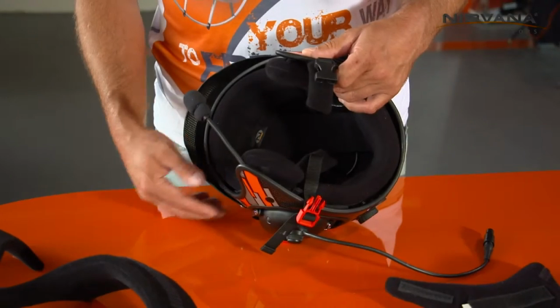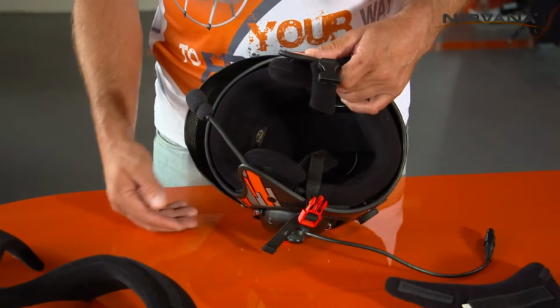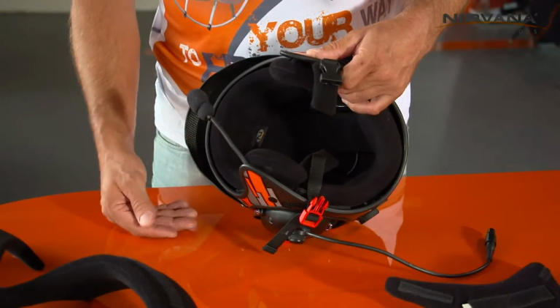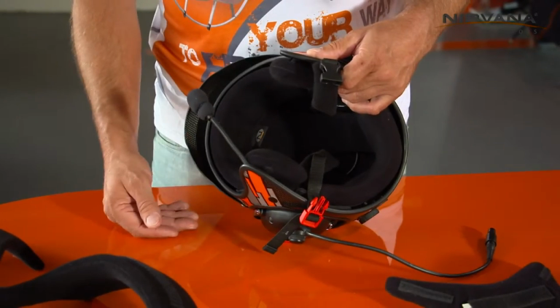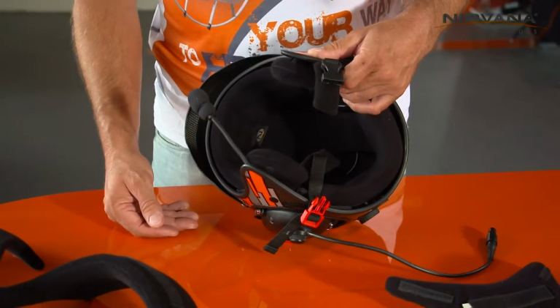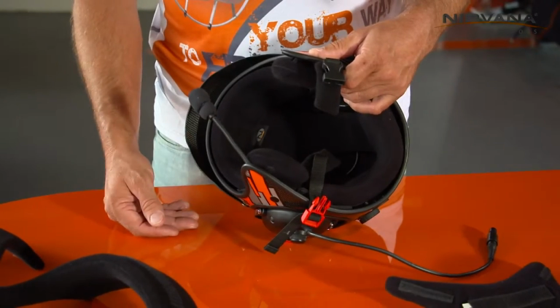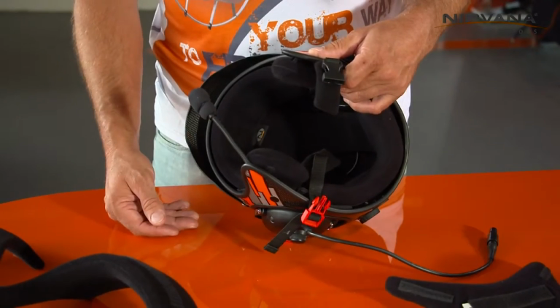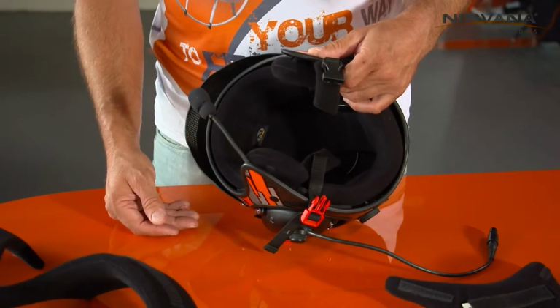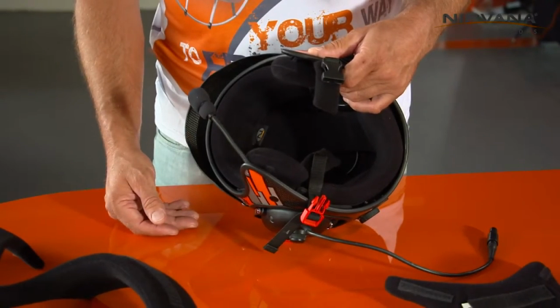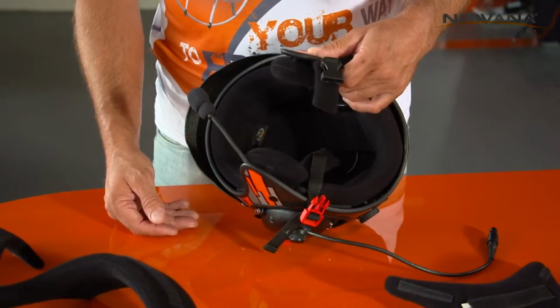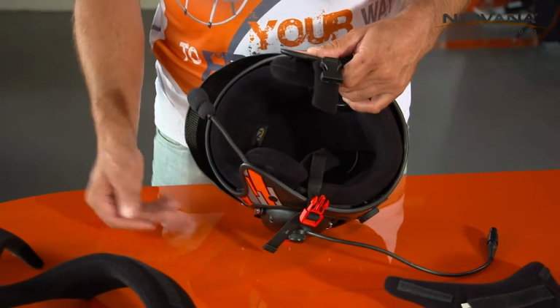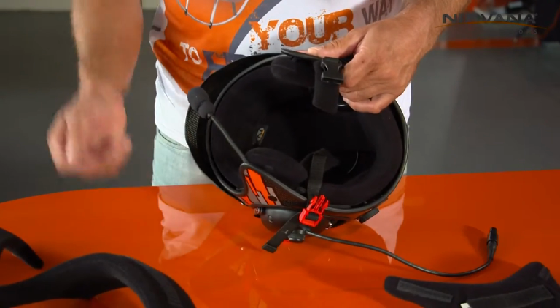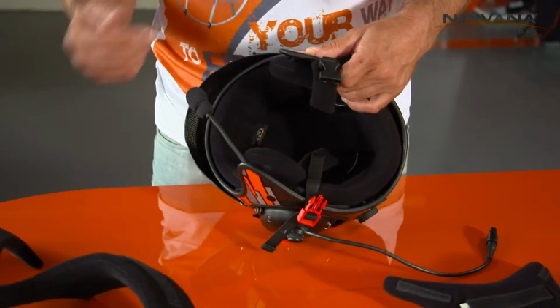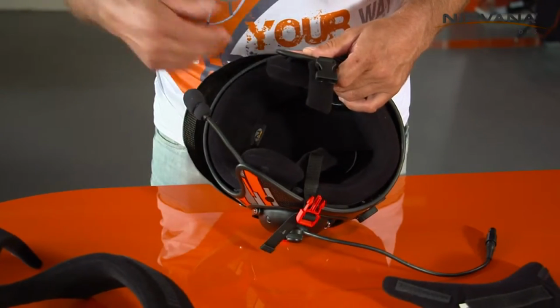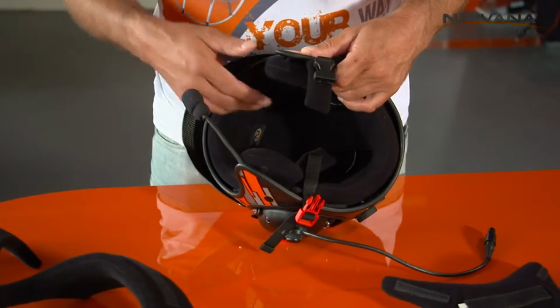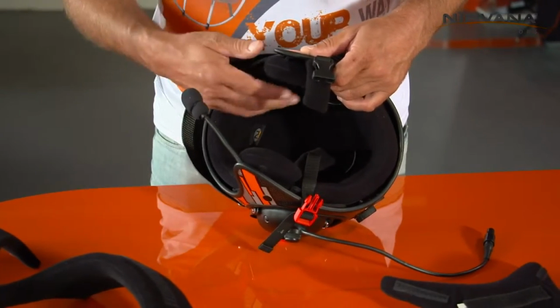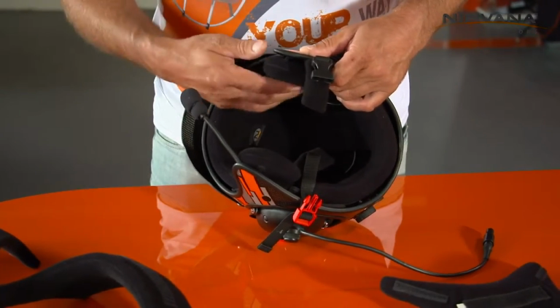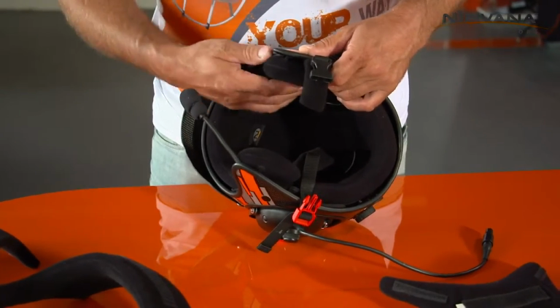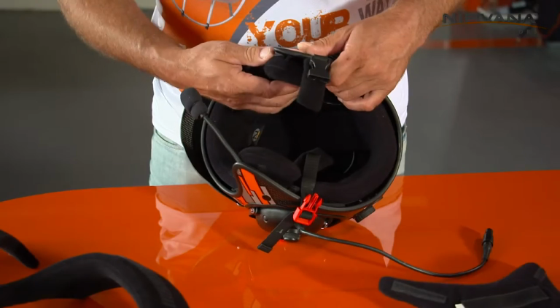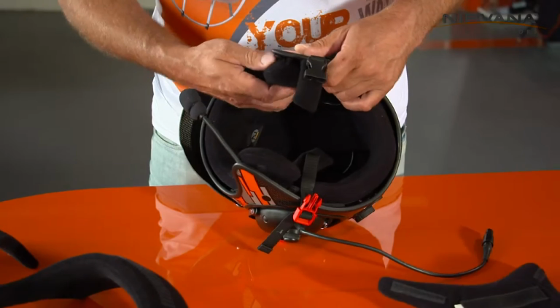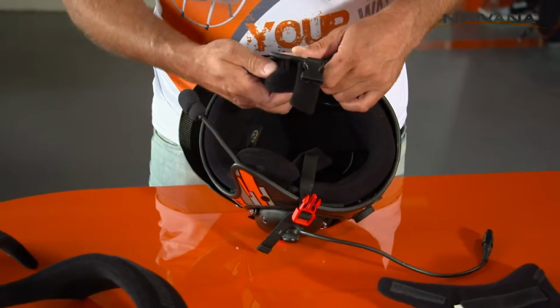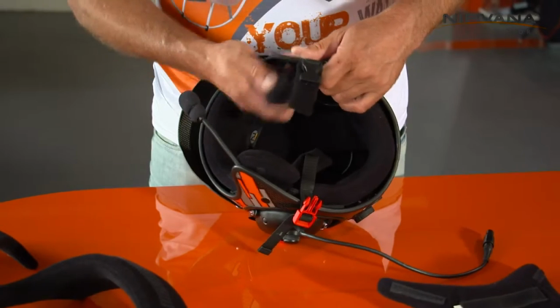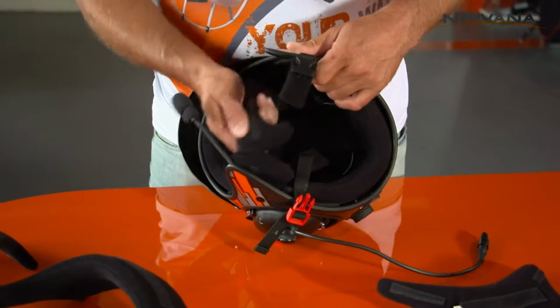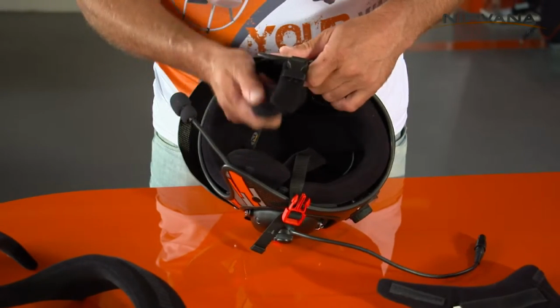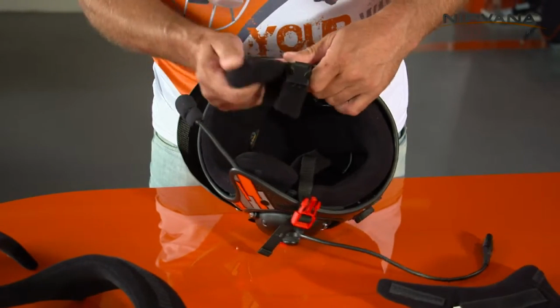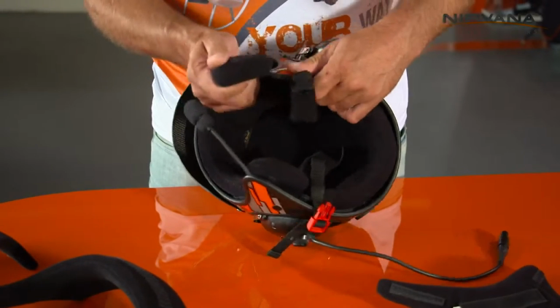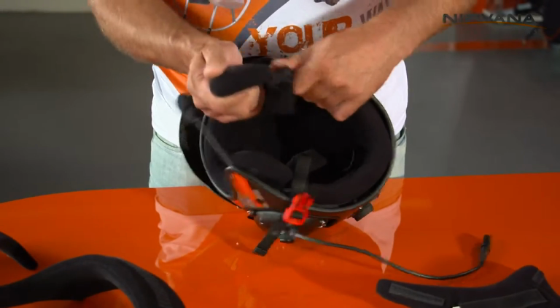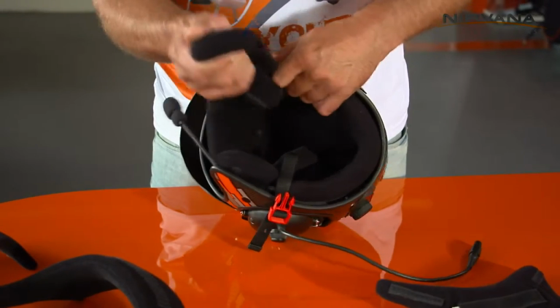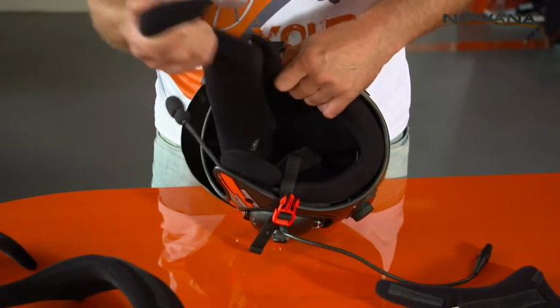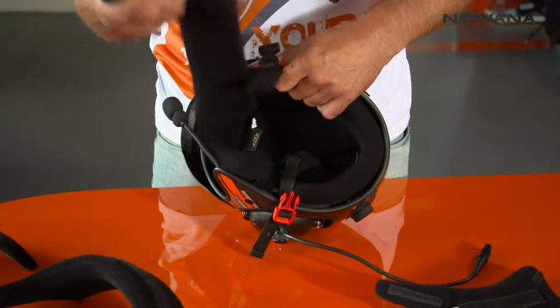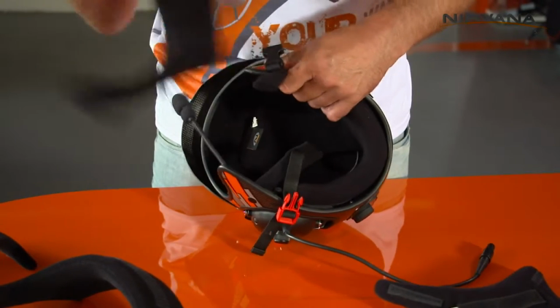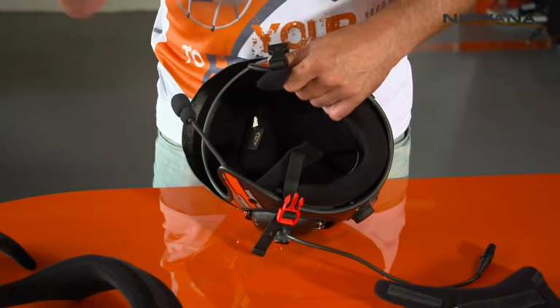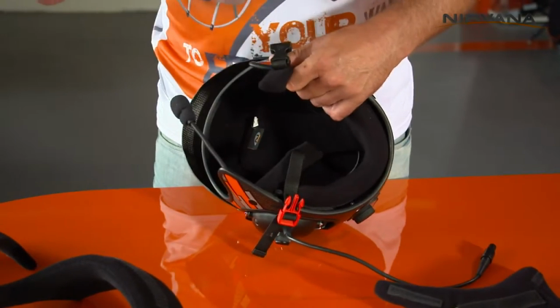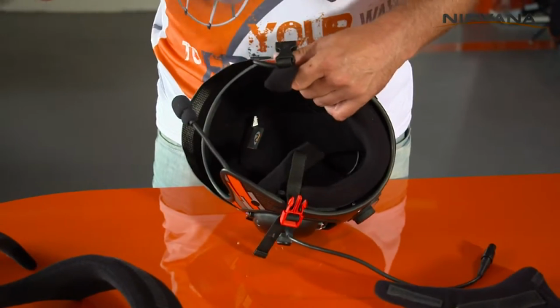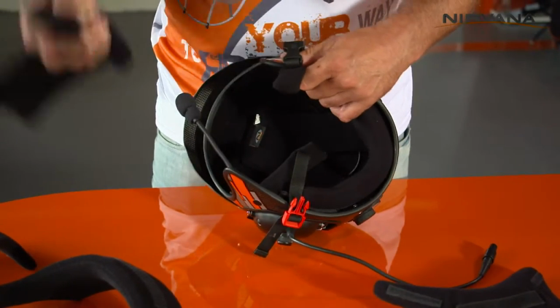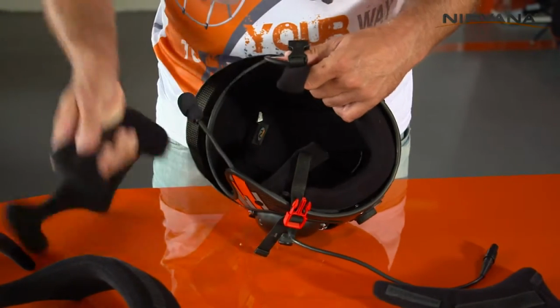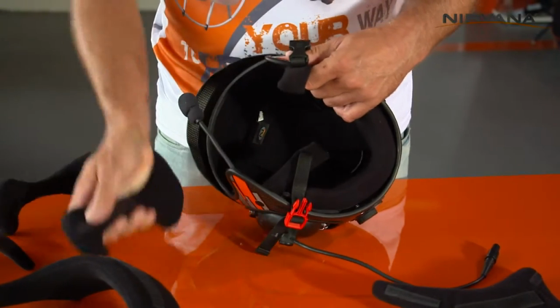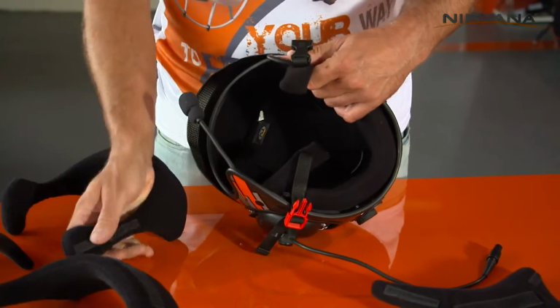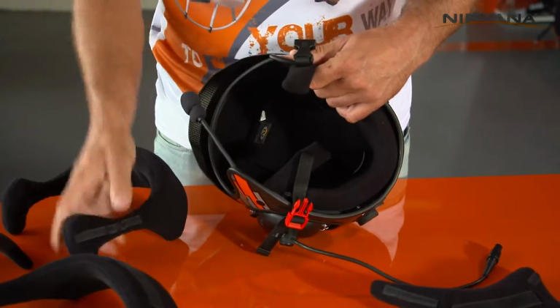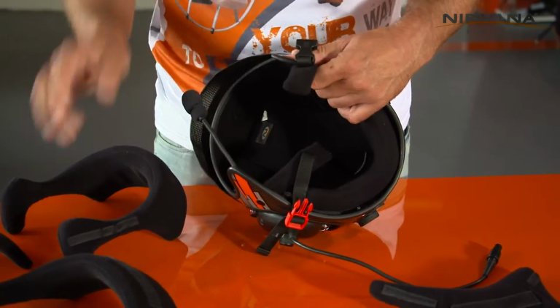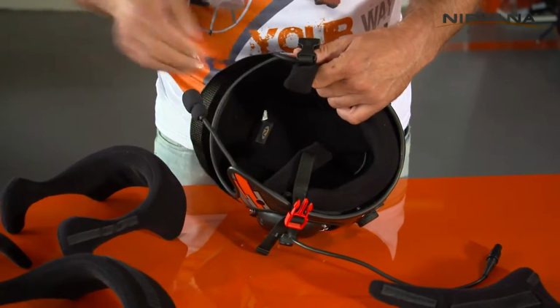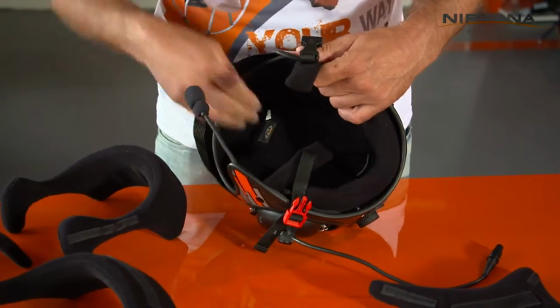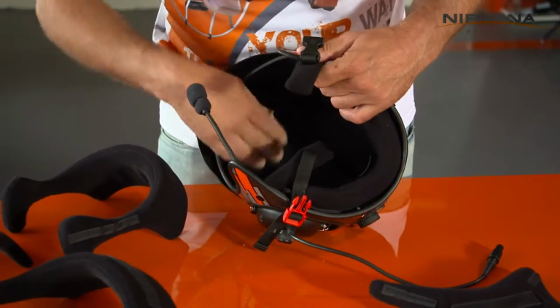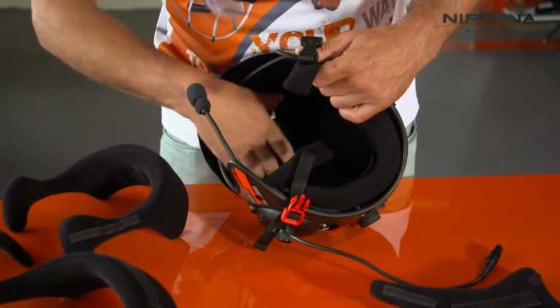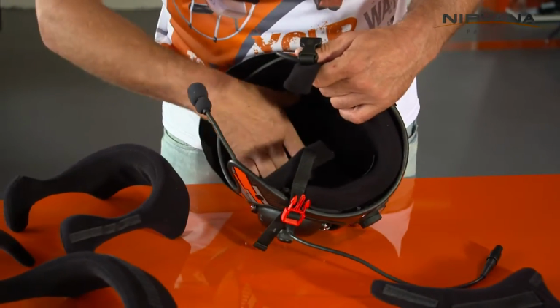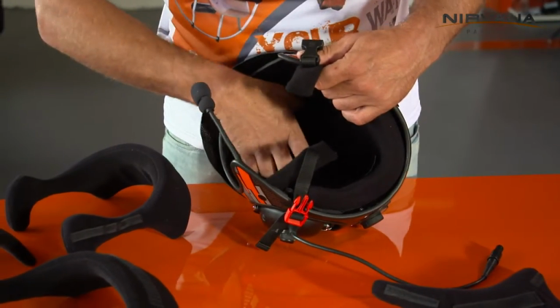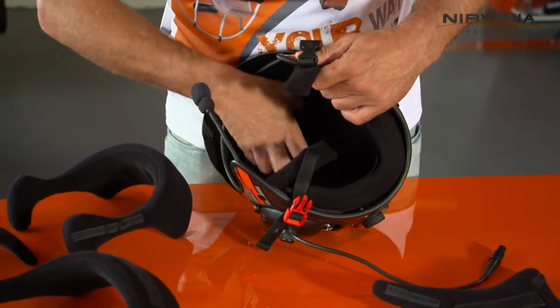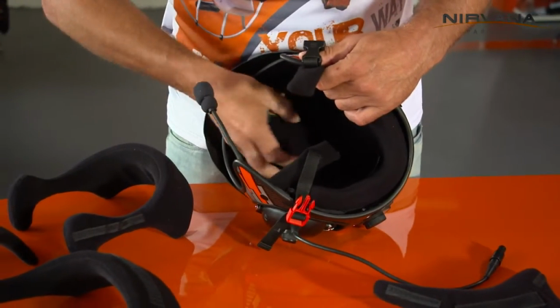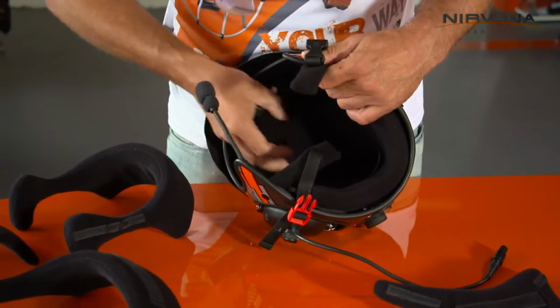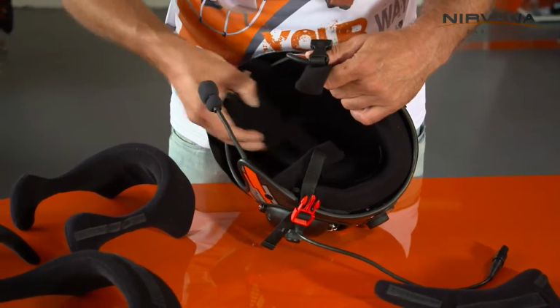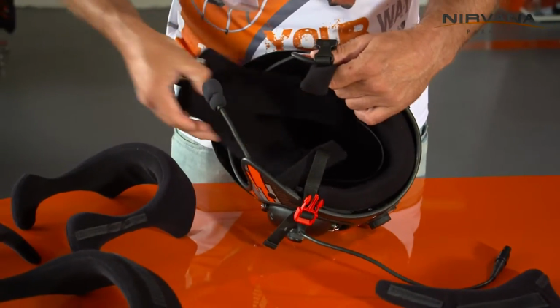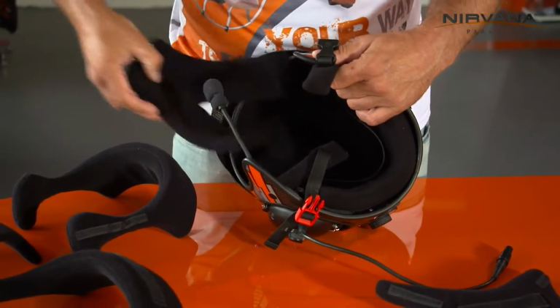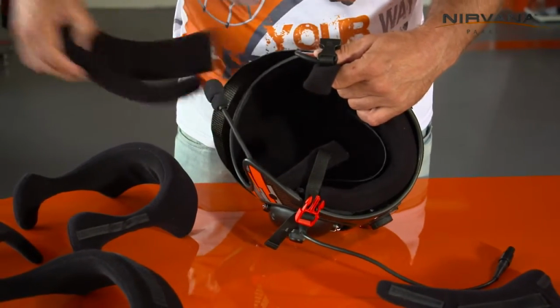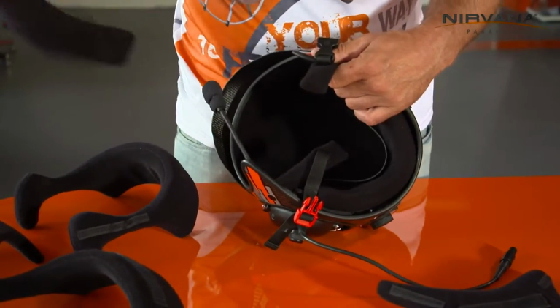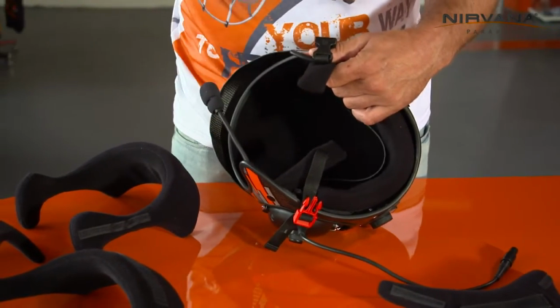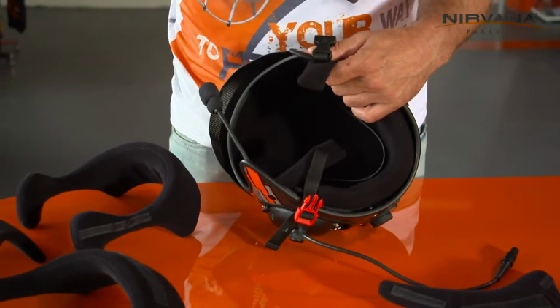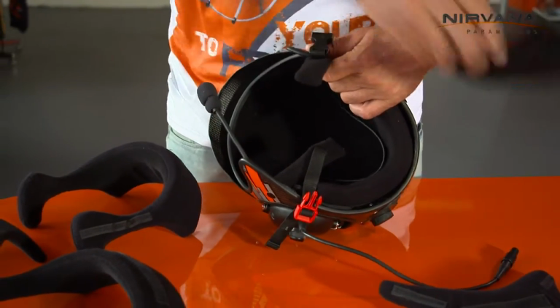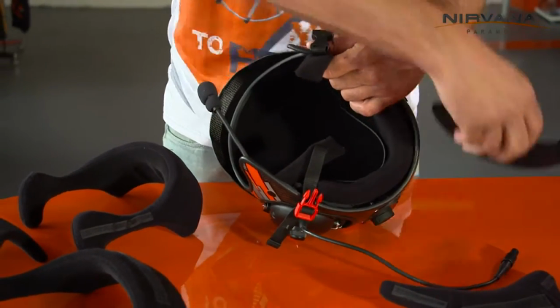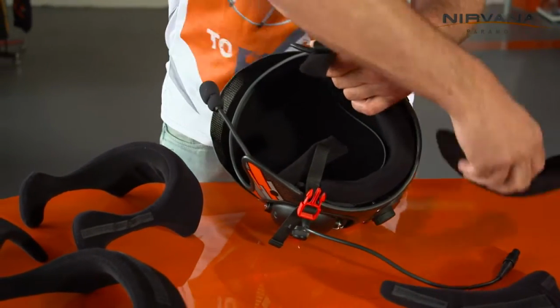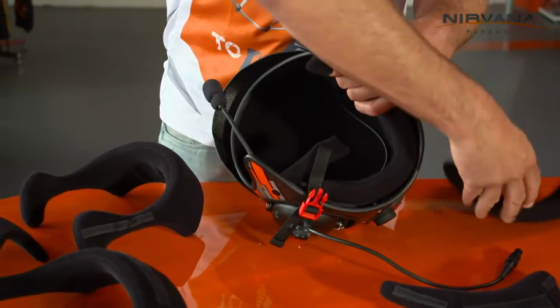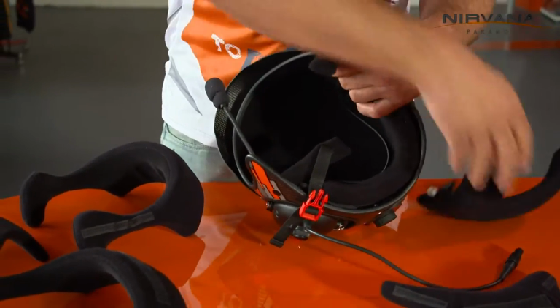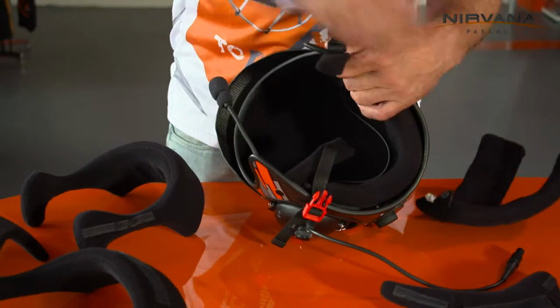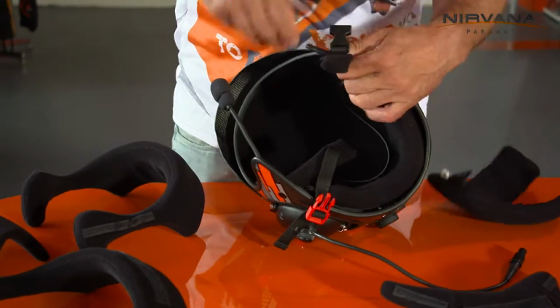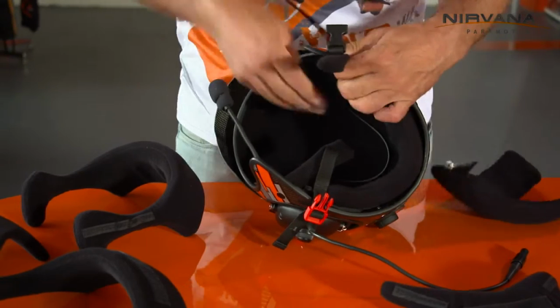If you want to adjust the helmet to your head, you can very easily change the pads for different ones.